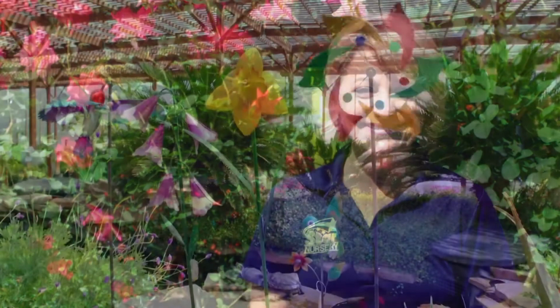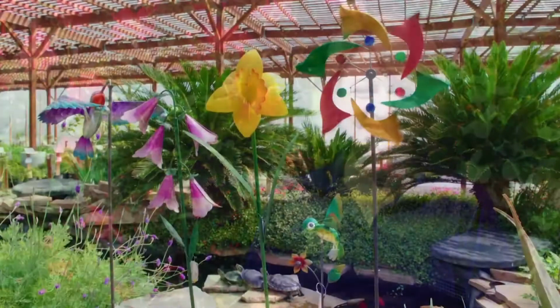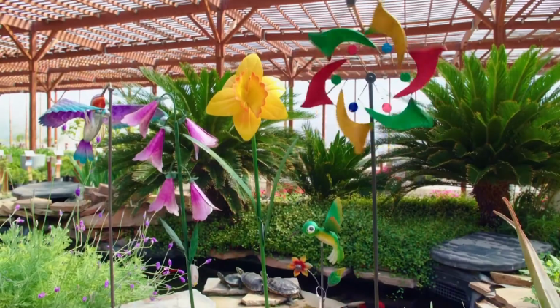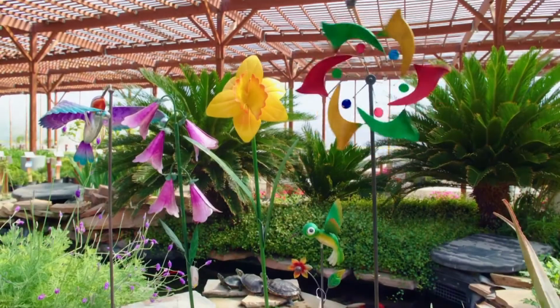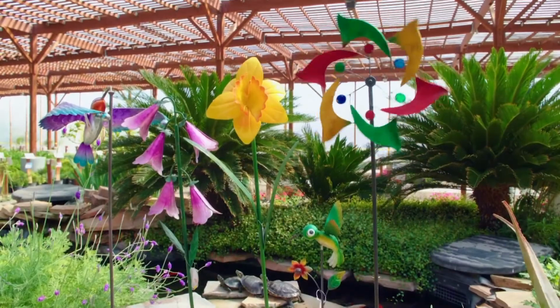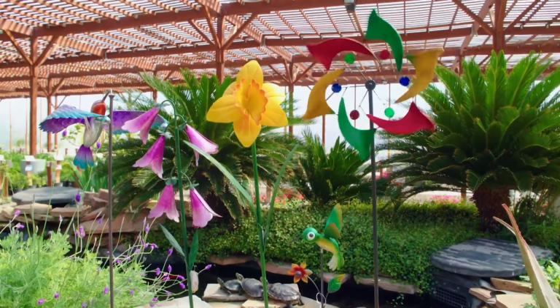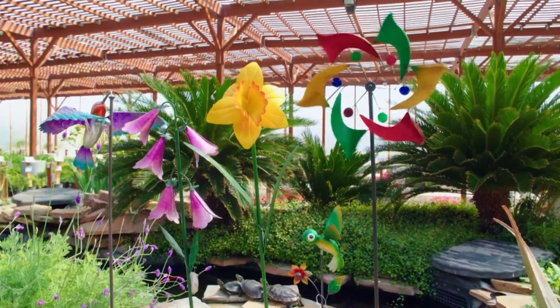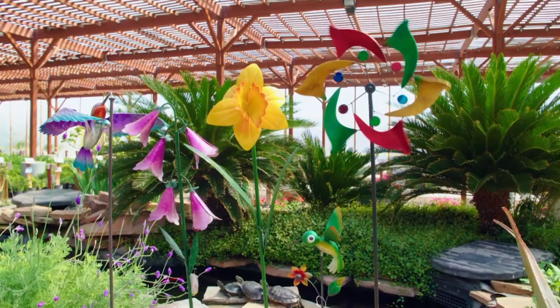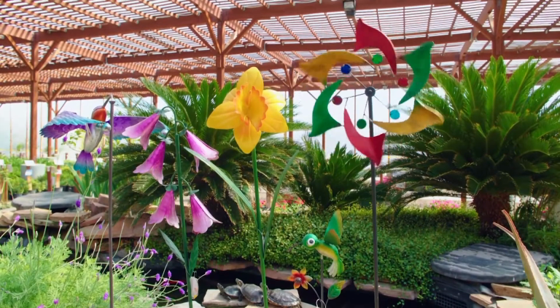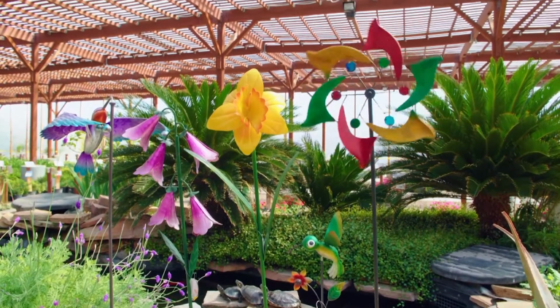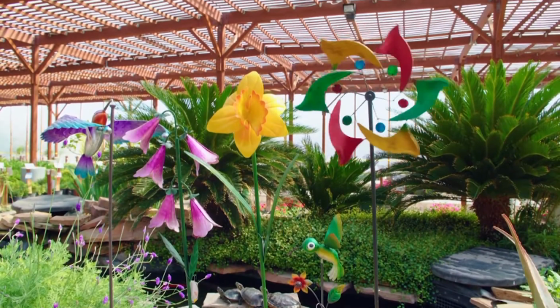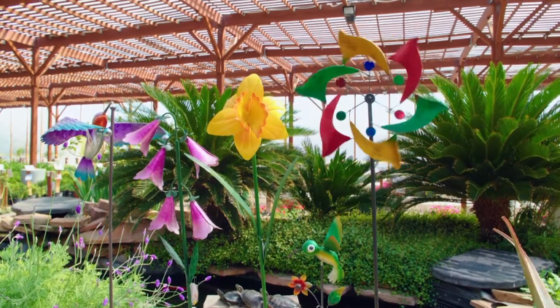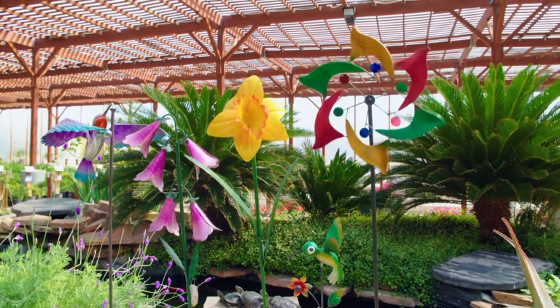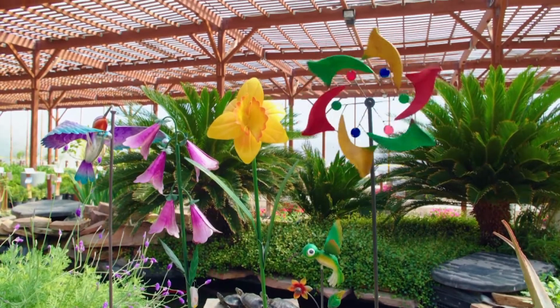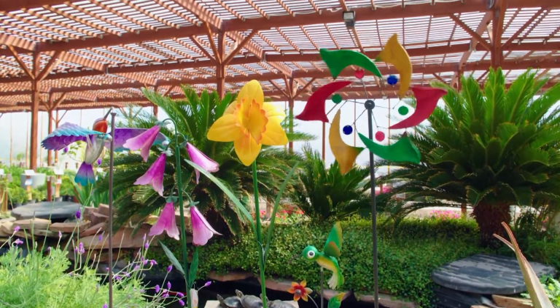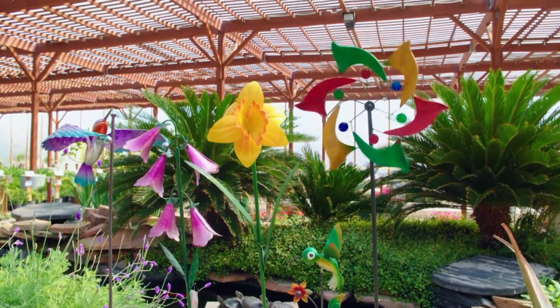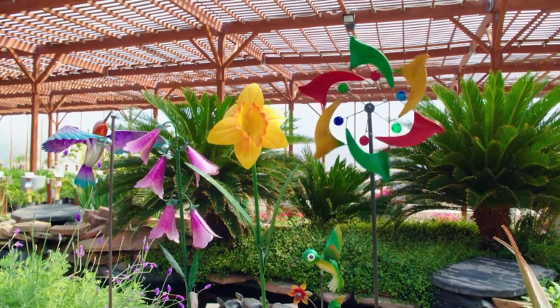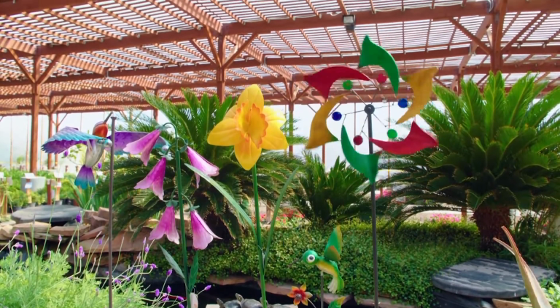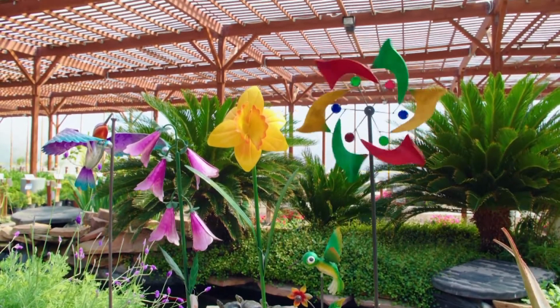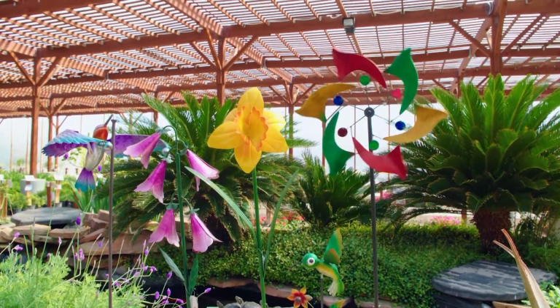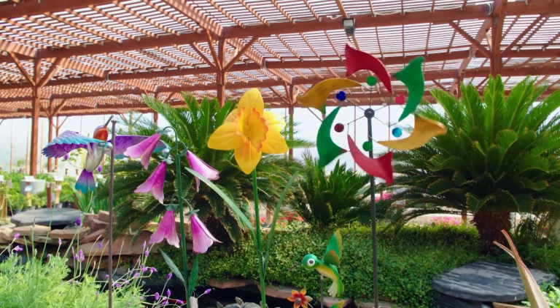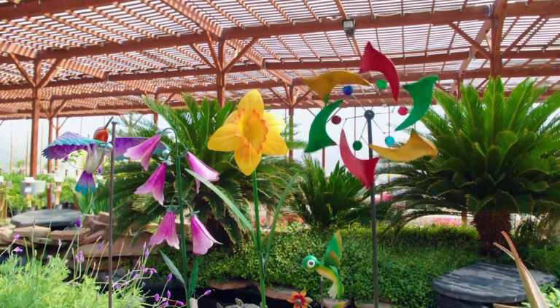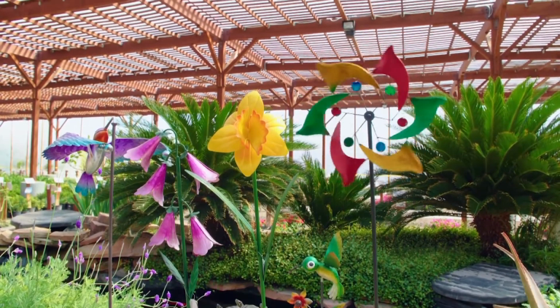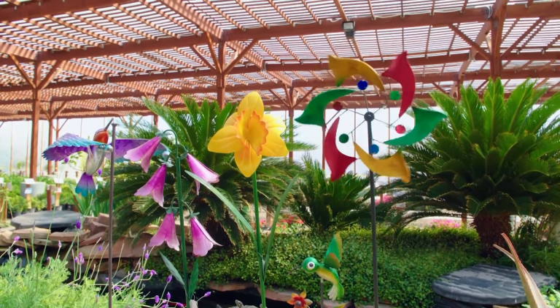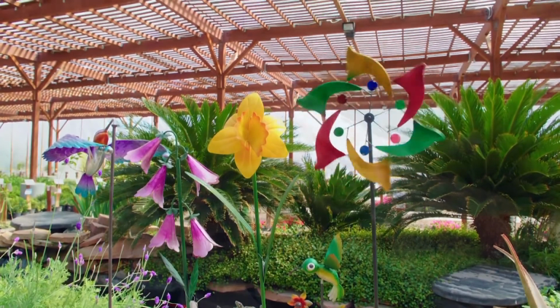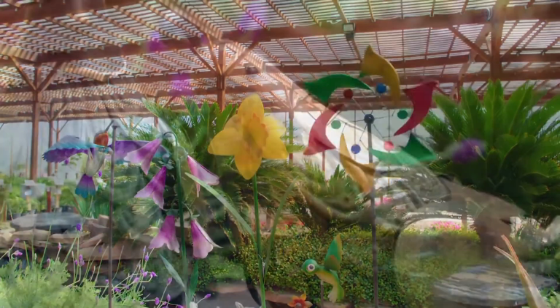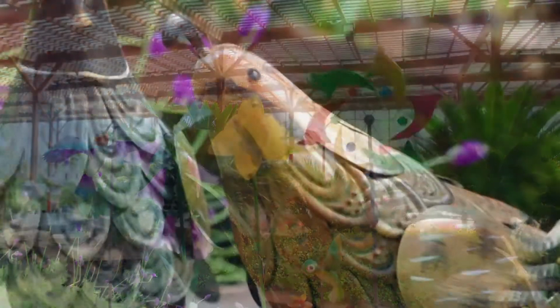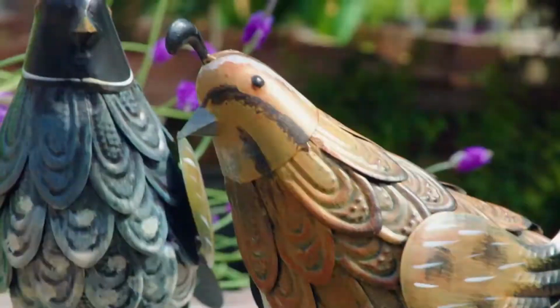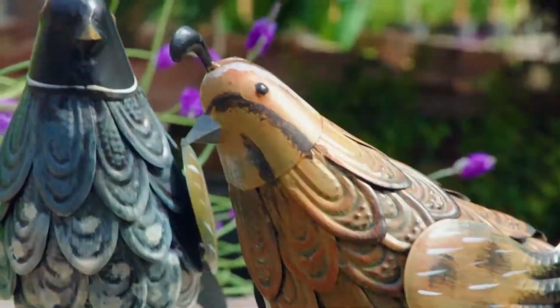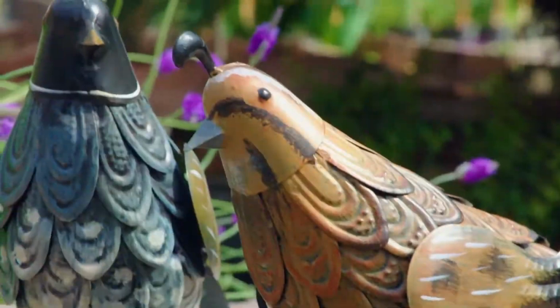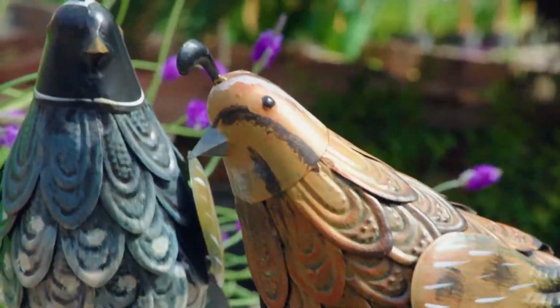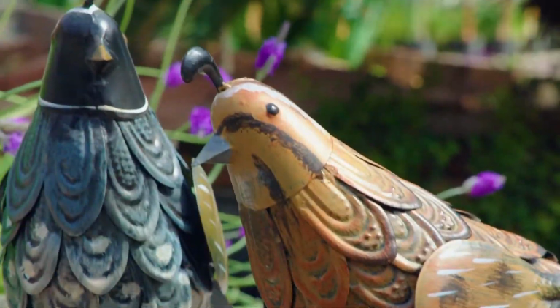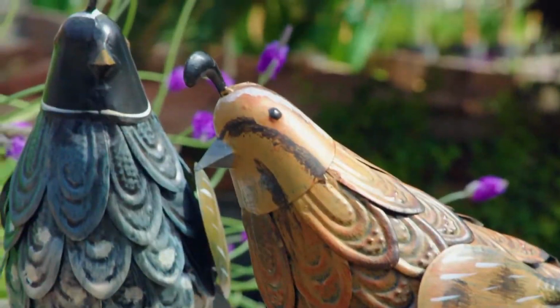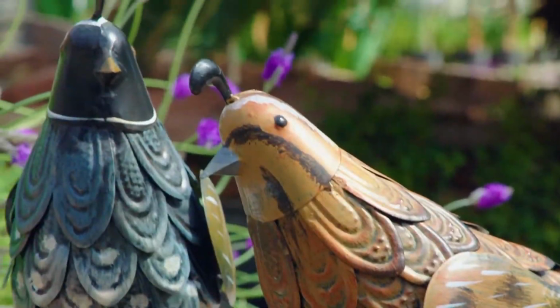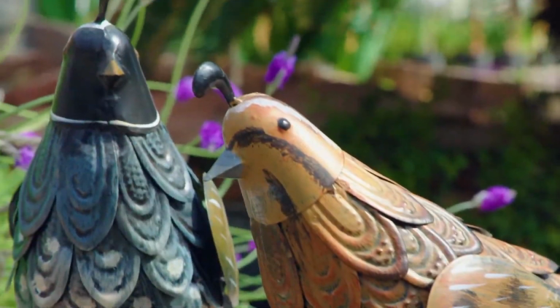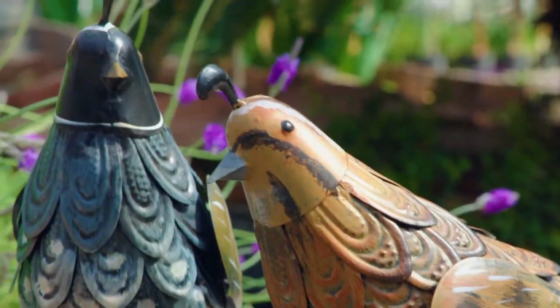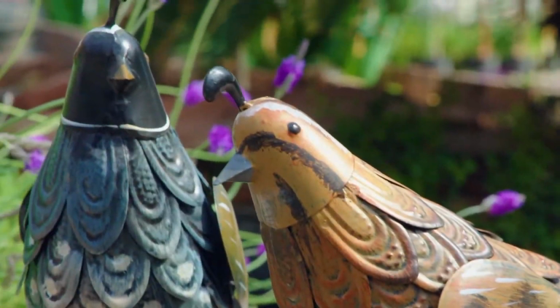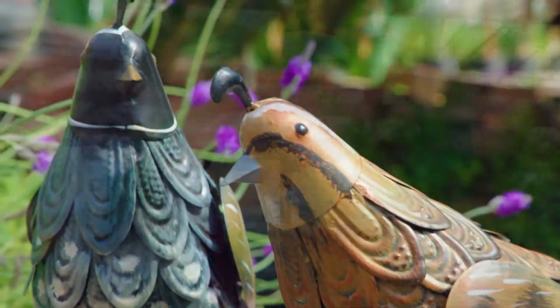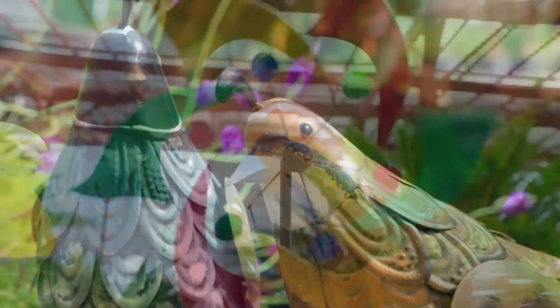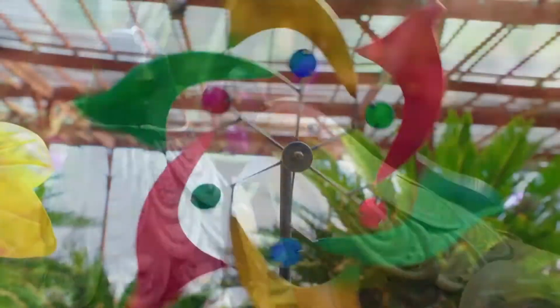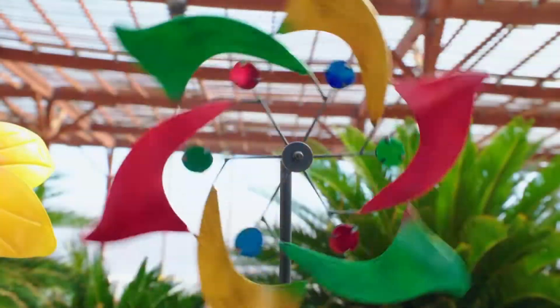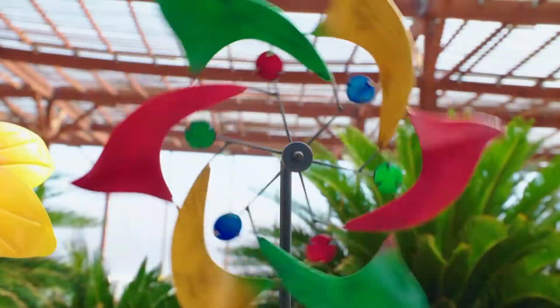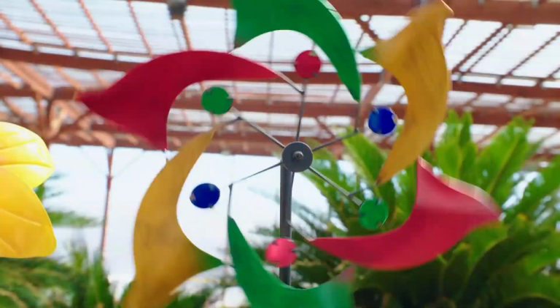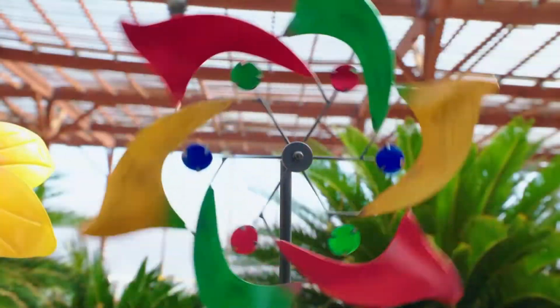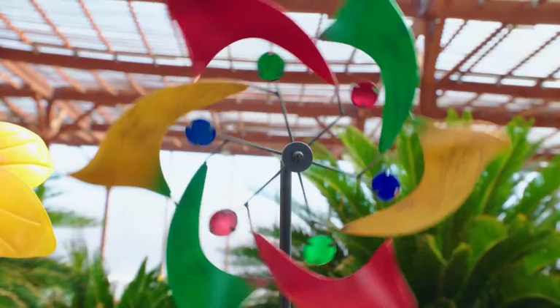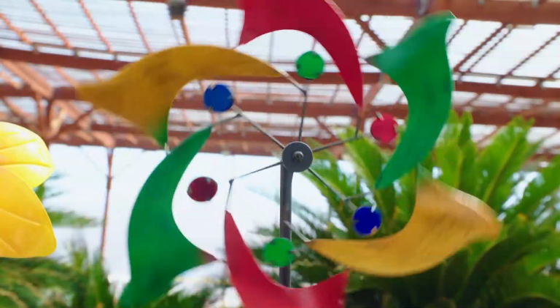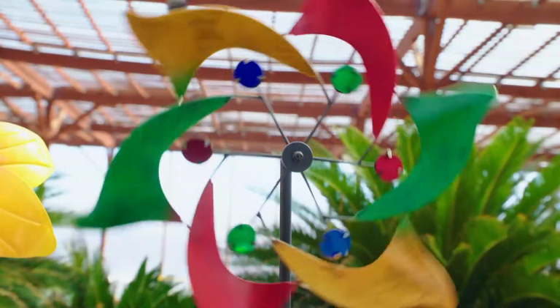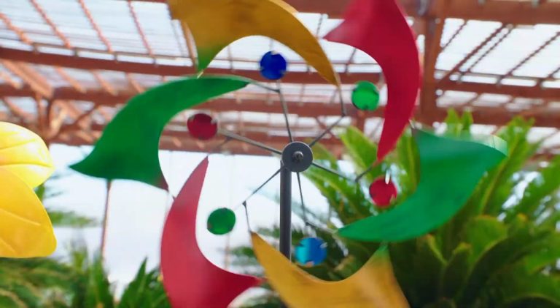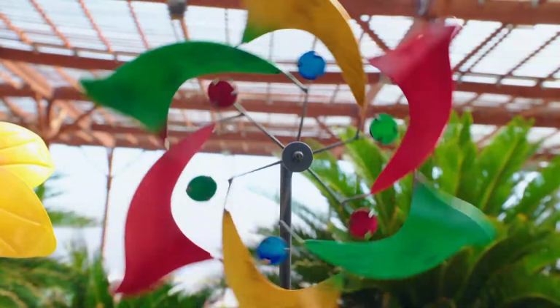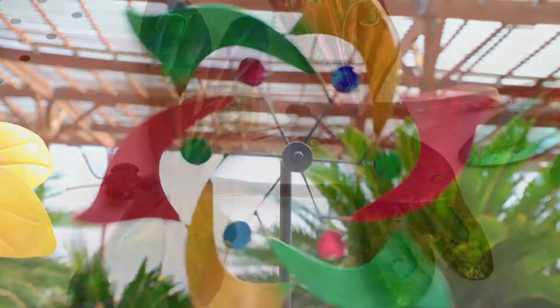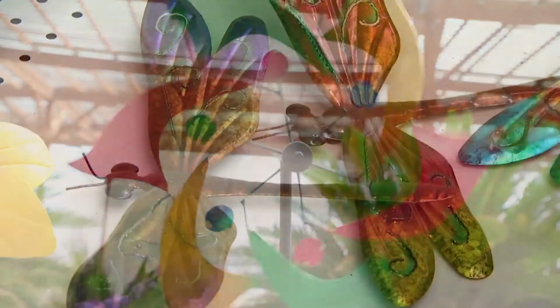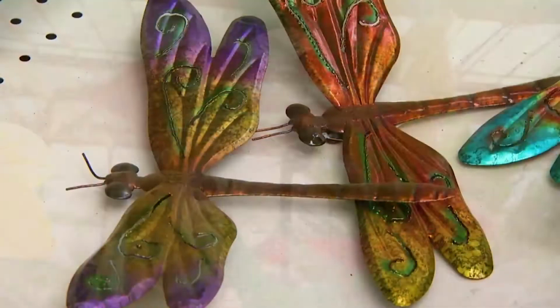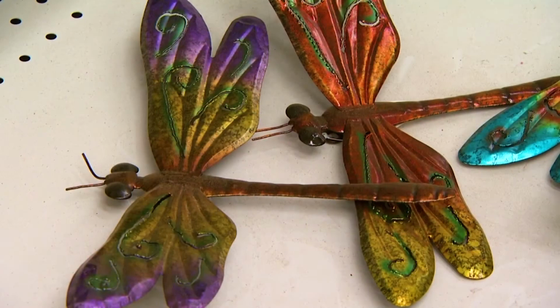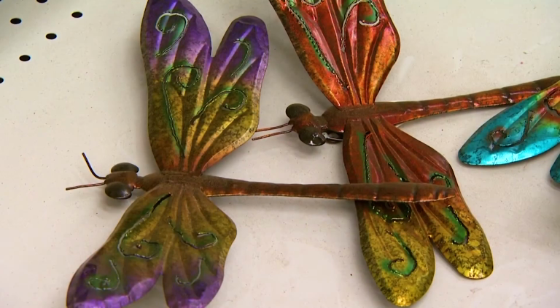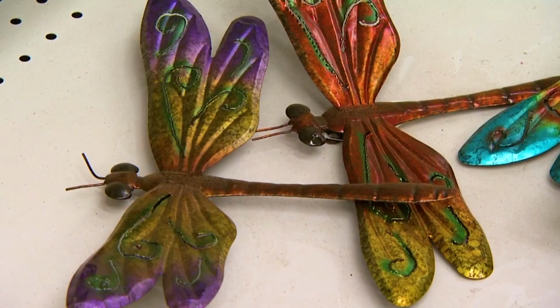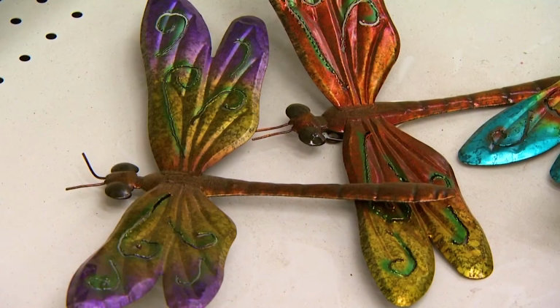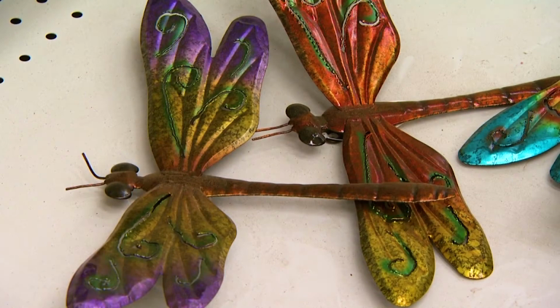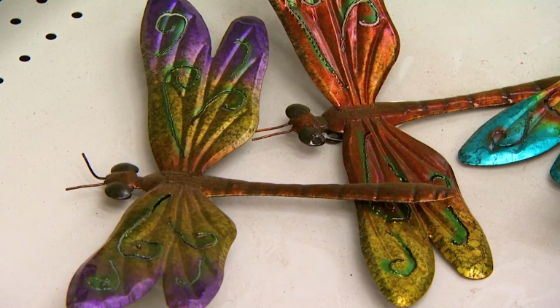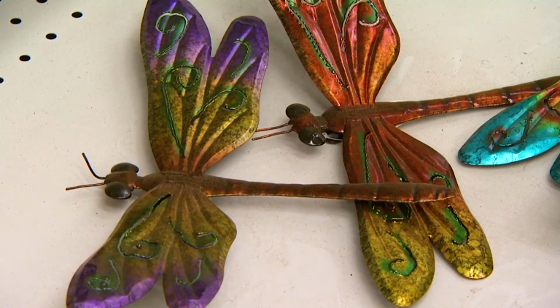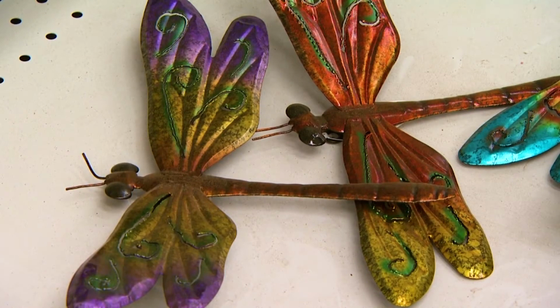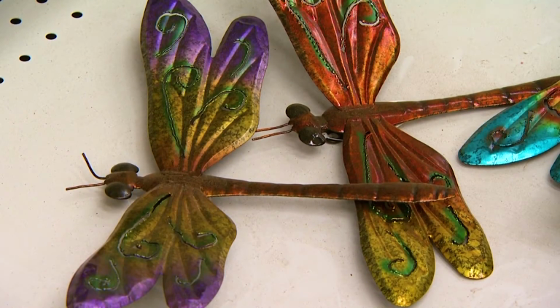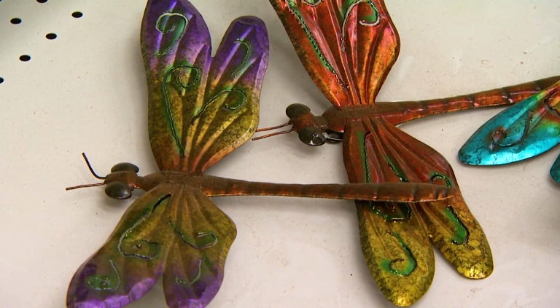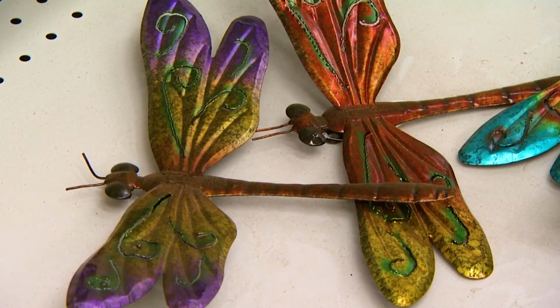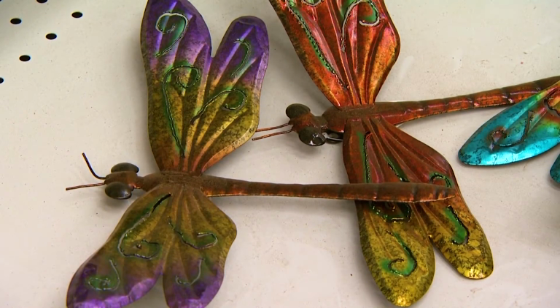We also have a large selection of yard art such as animals, windmills, and wall decorations for the yard.